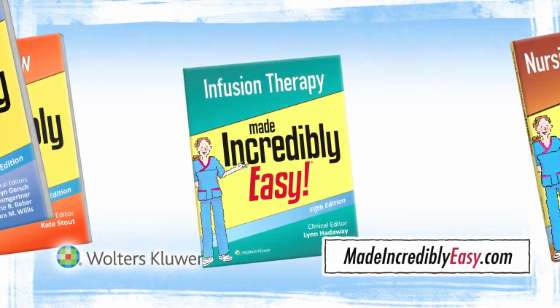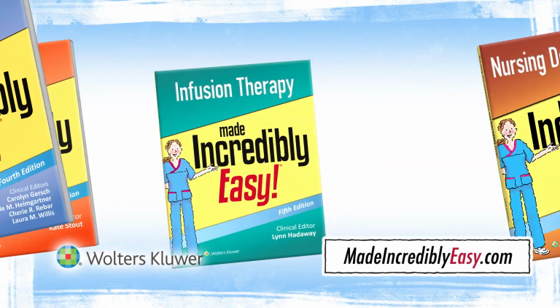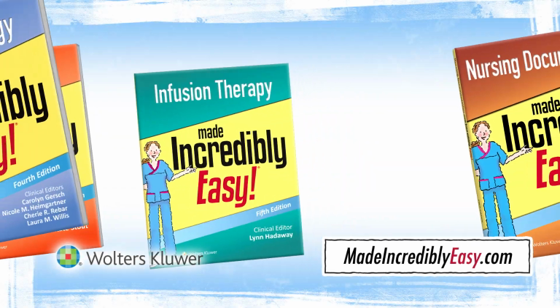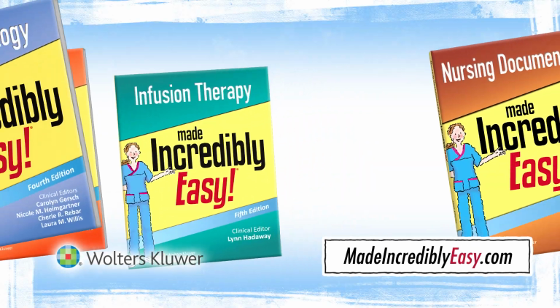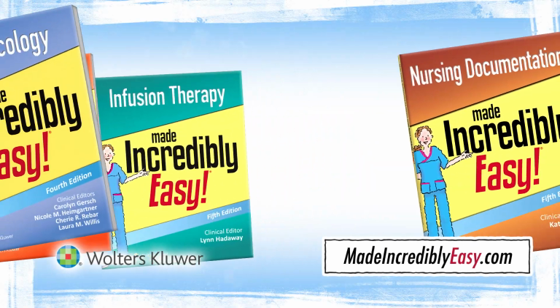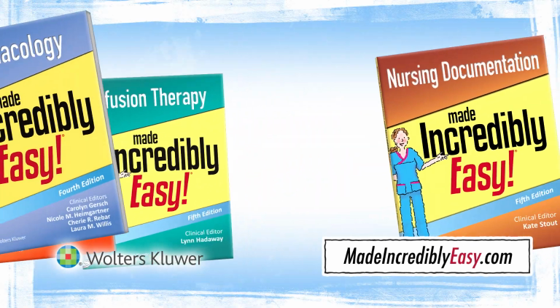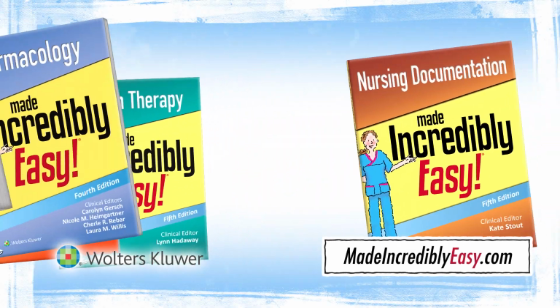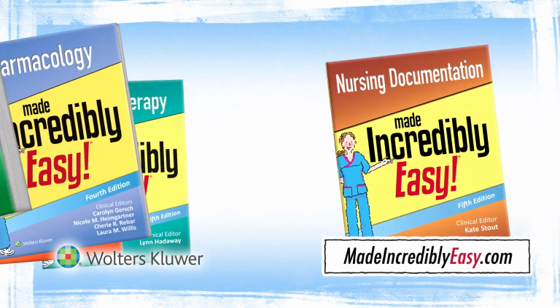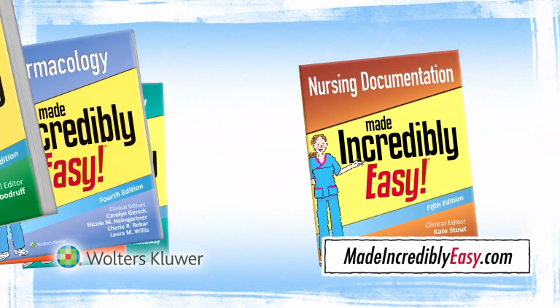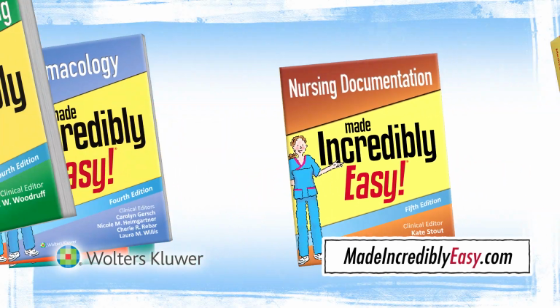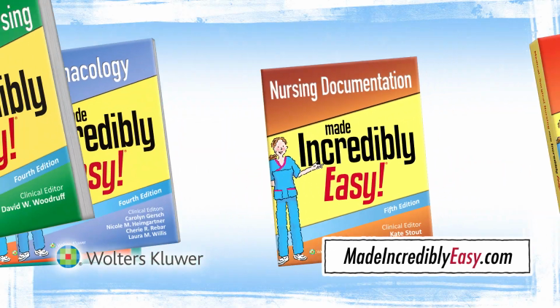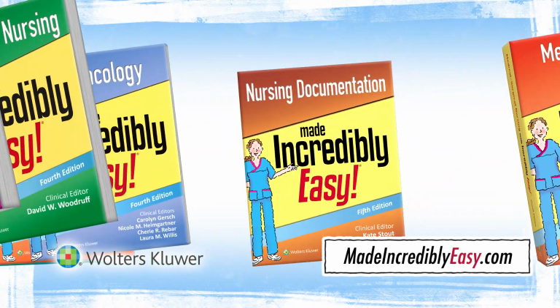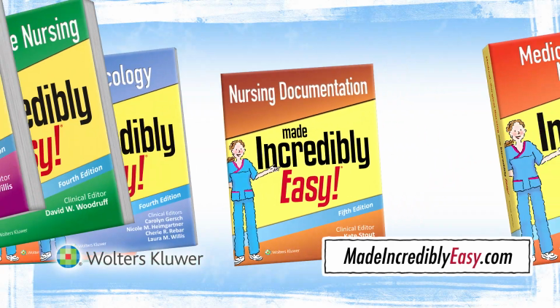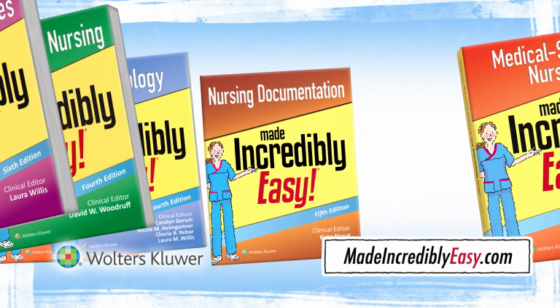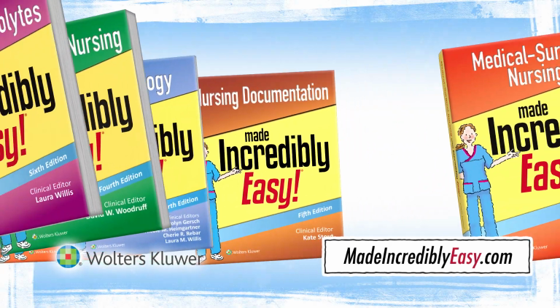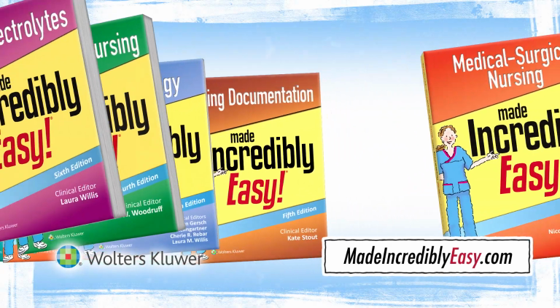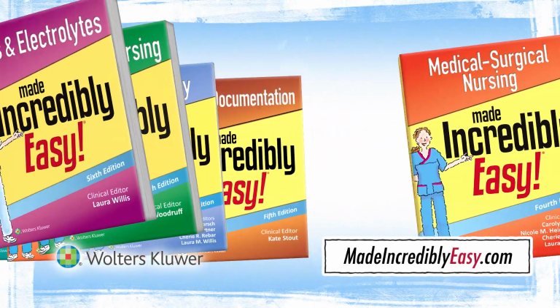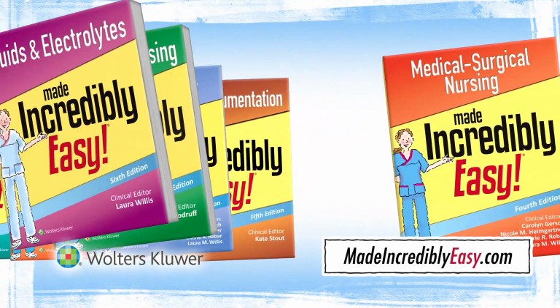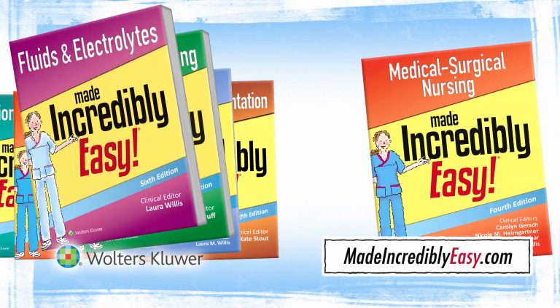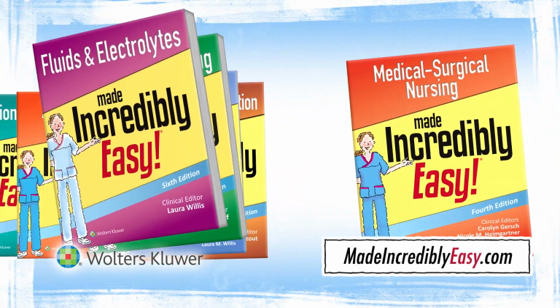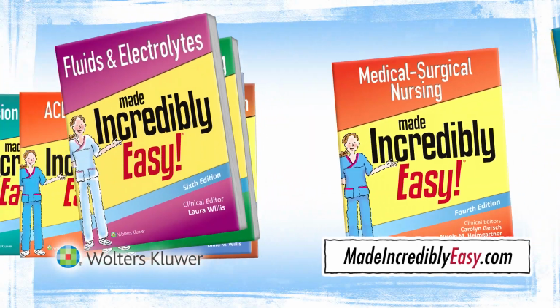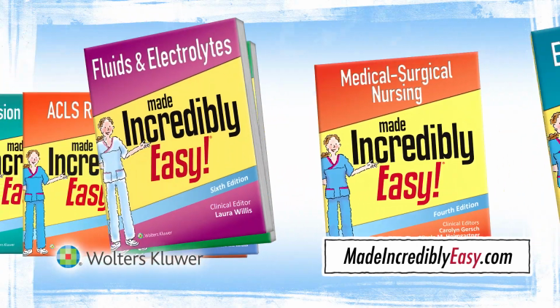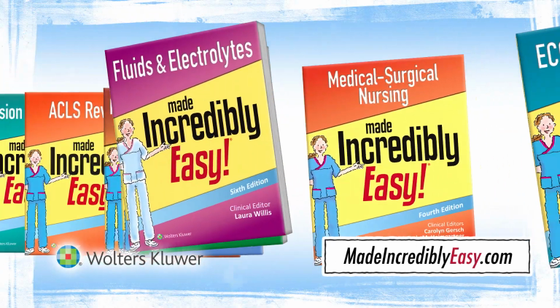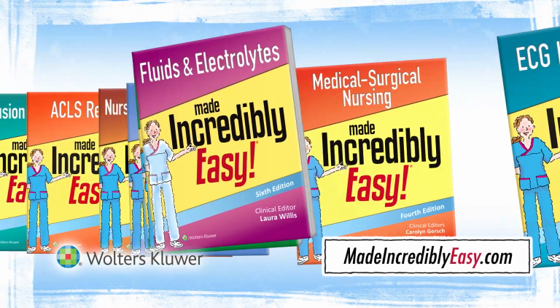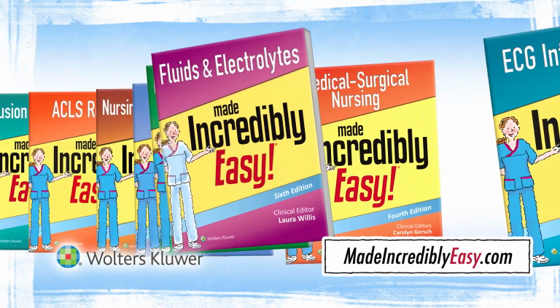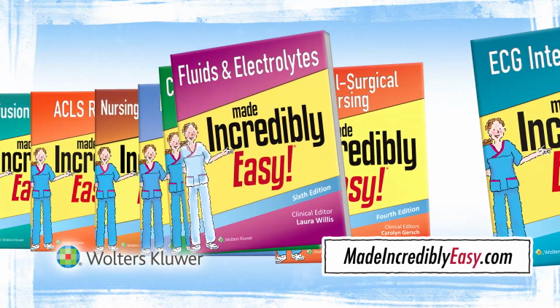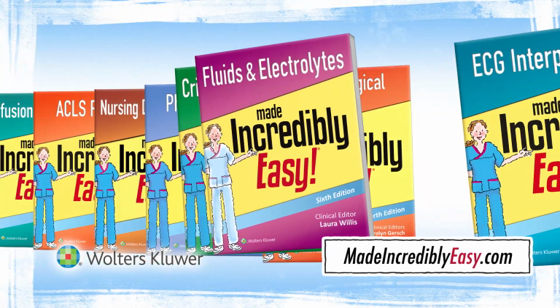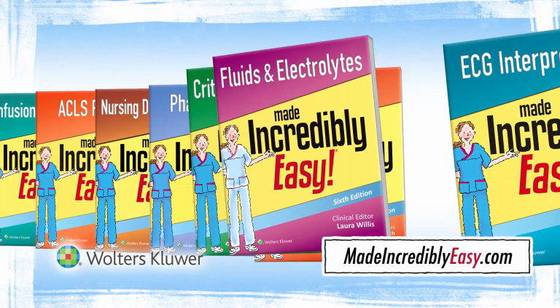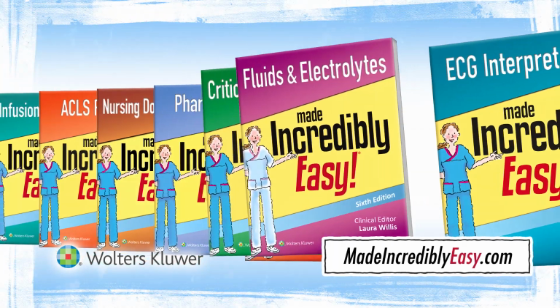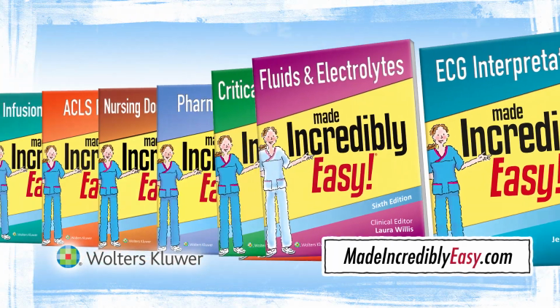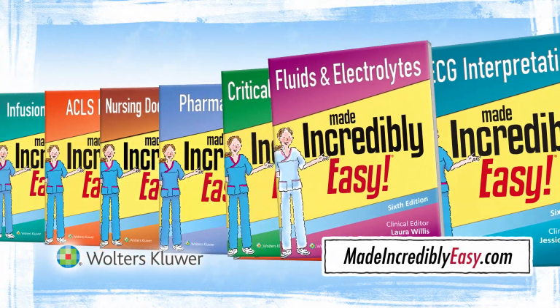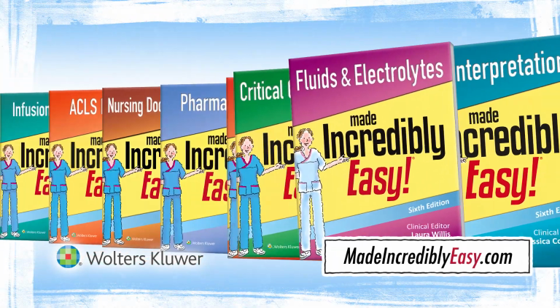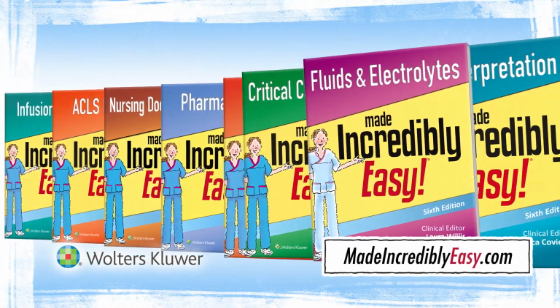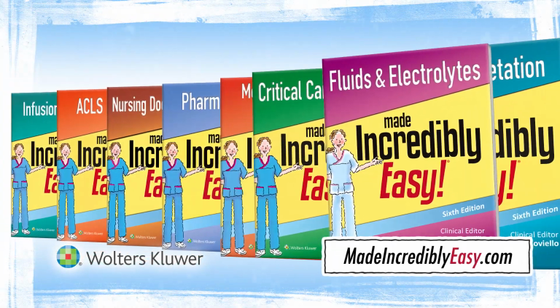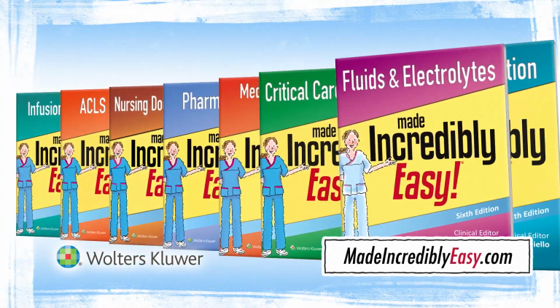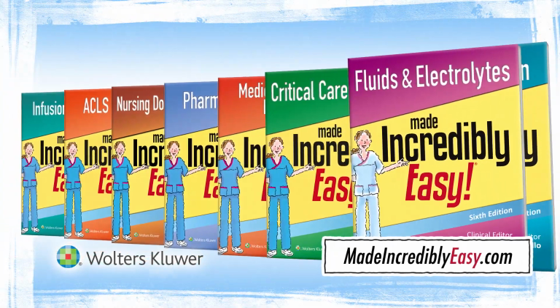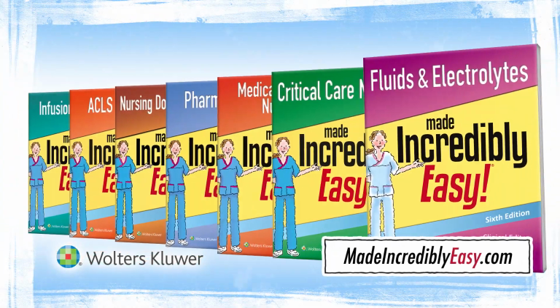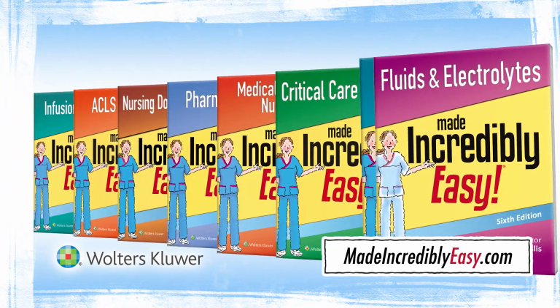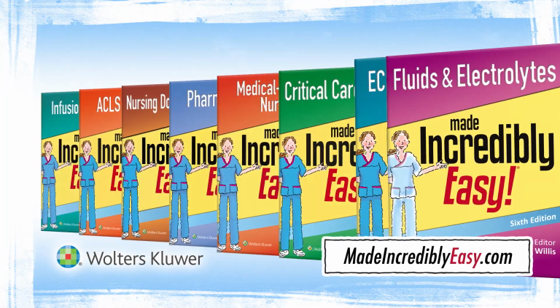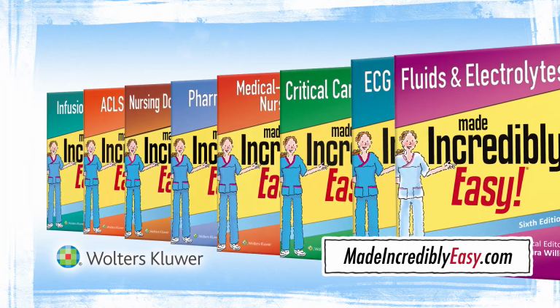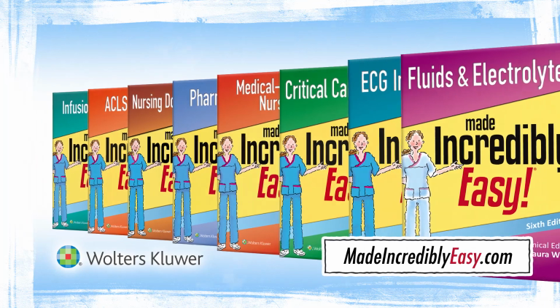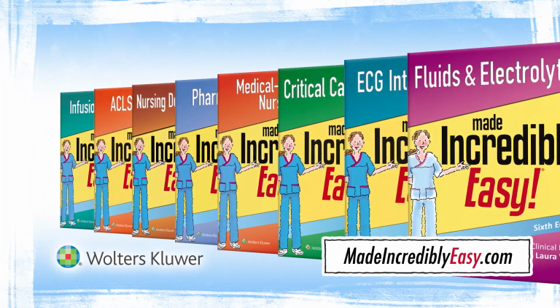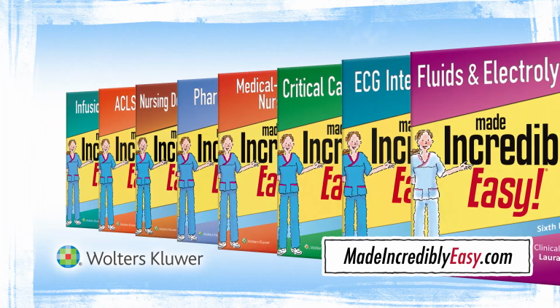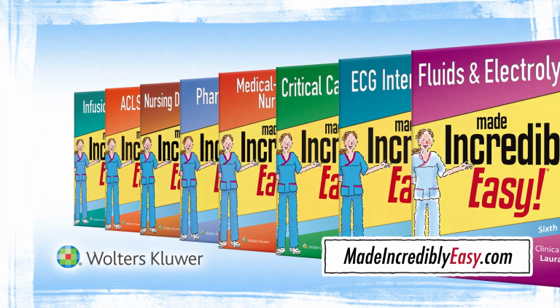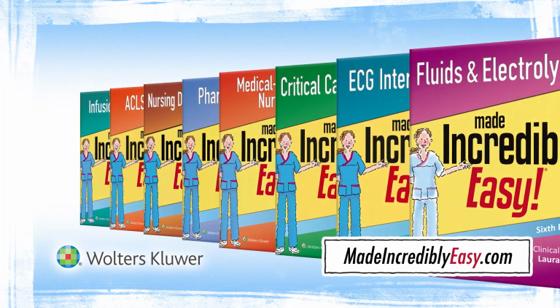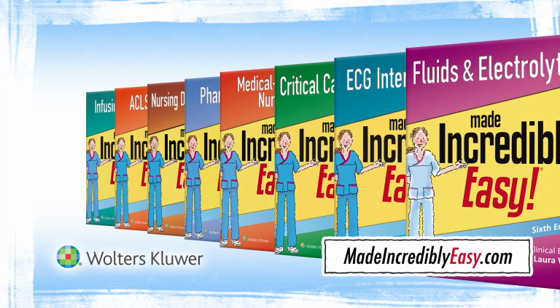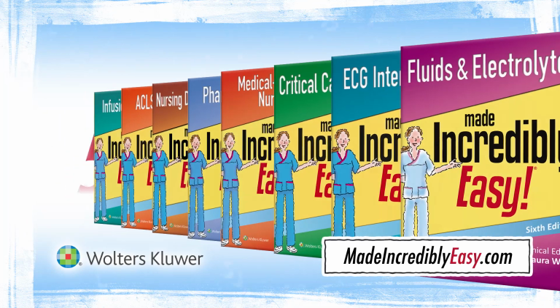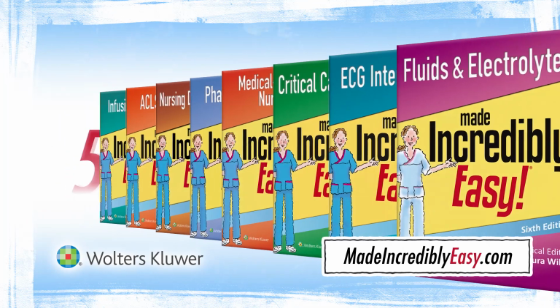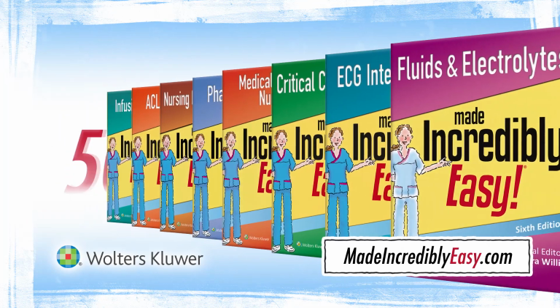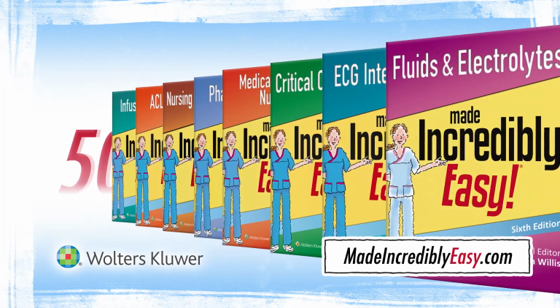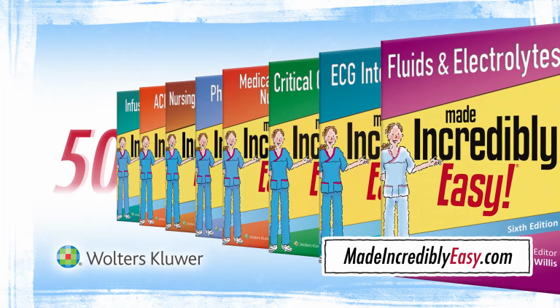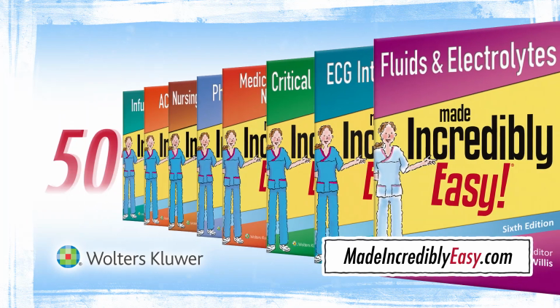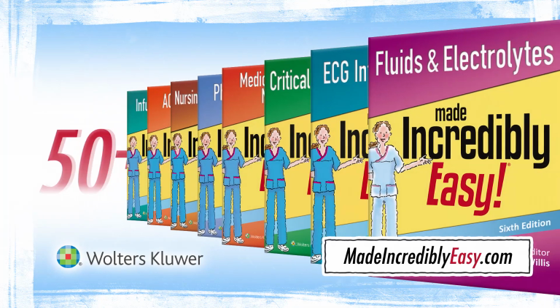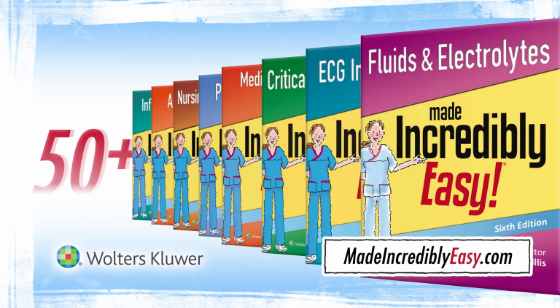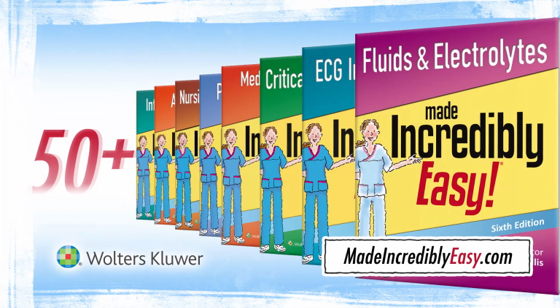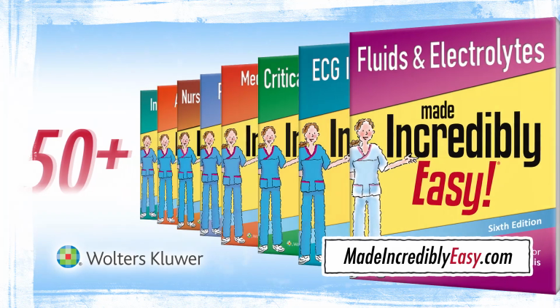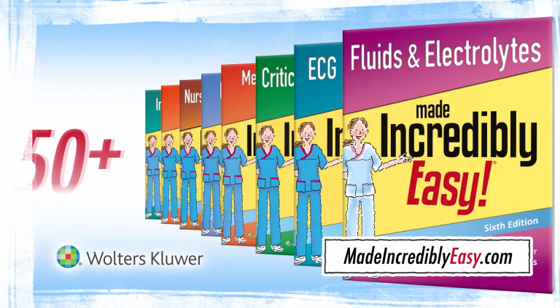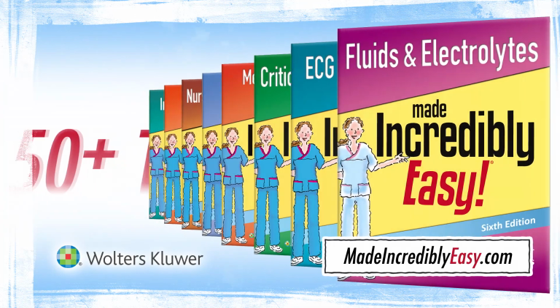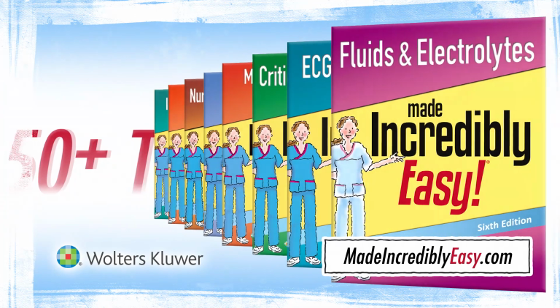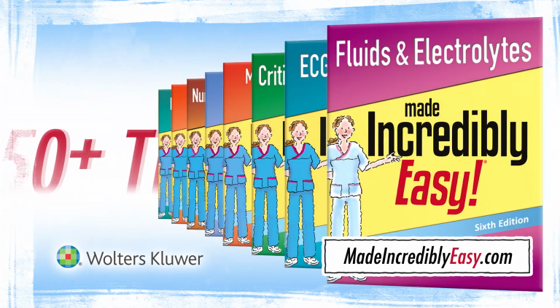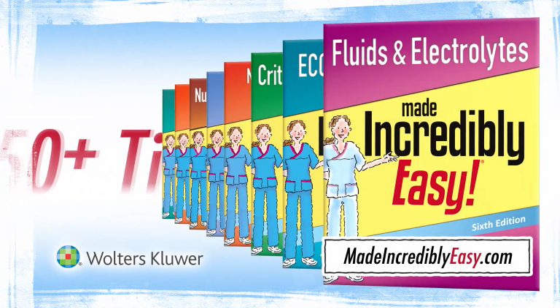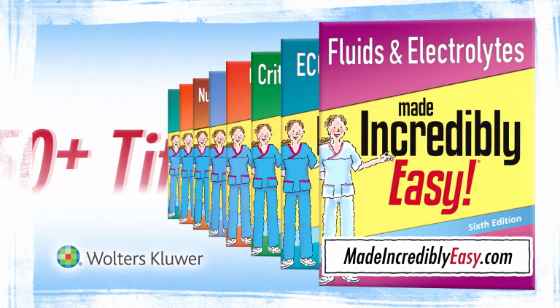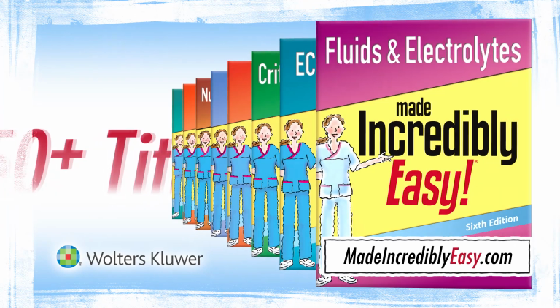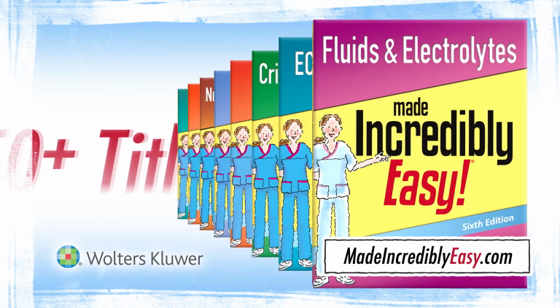For over 20 years, the Made Incredibly Easy series has helped nurses and nursing students succeed on the job and in the classroom.